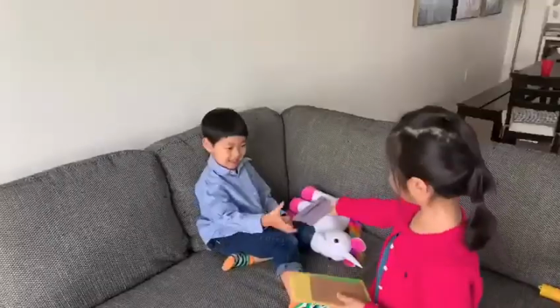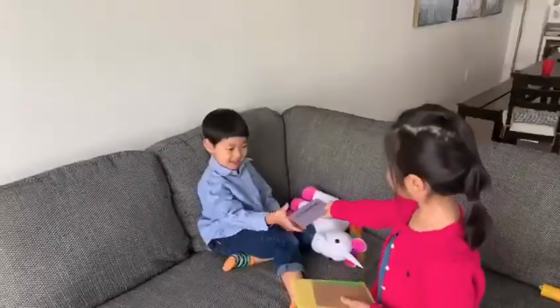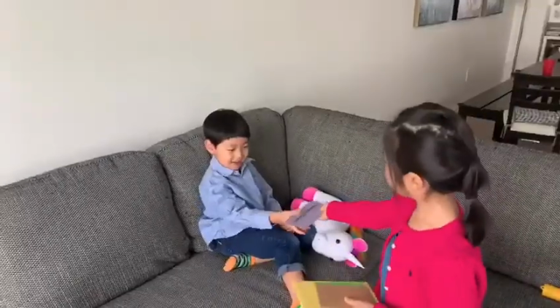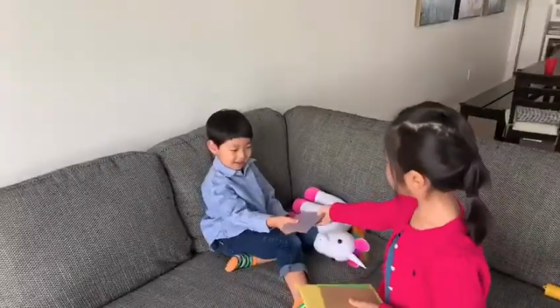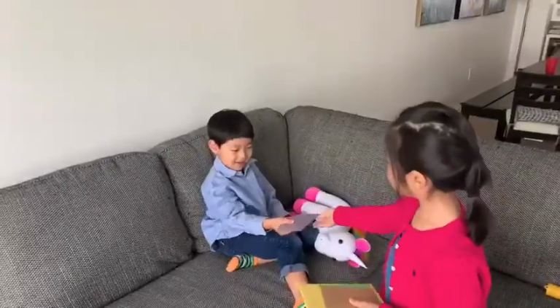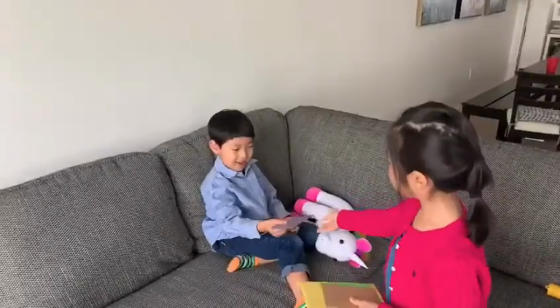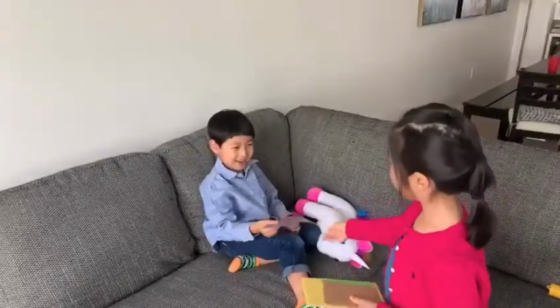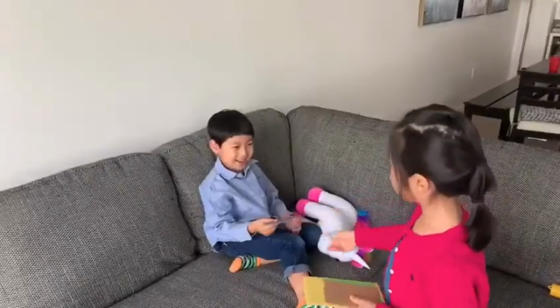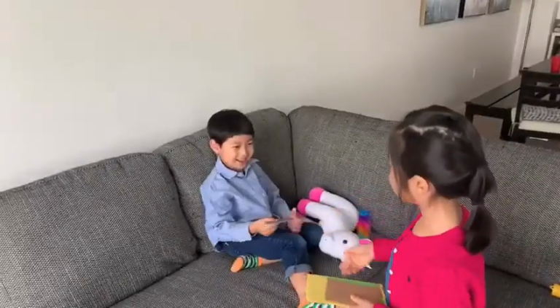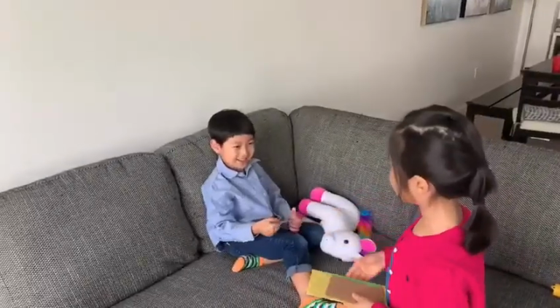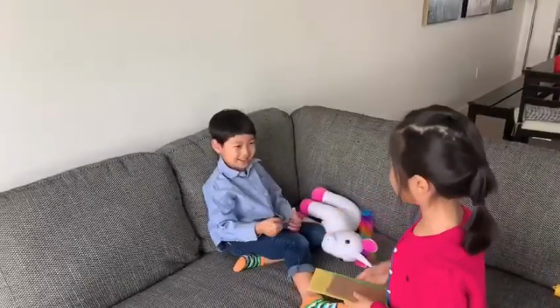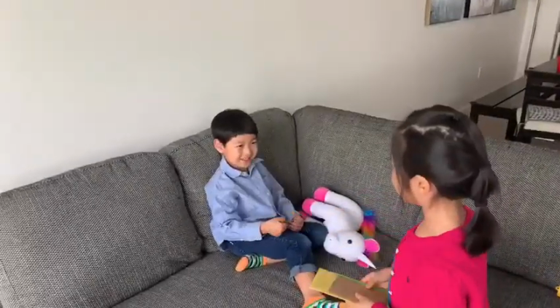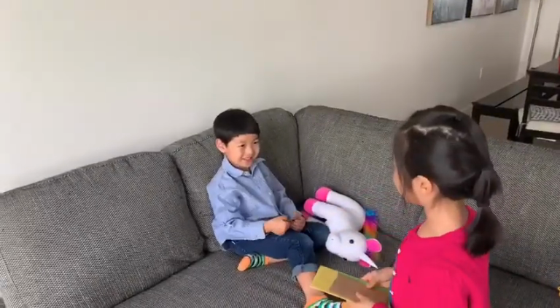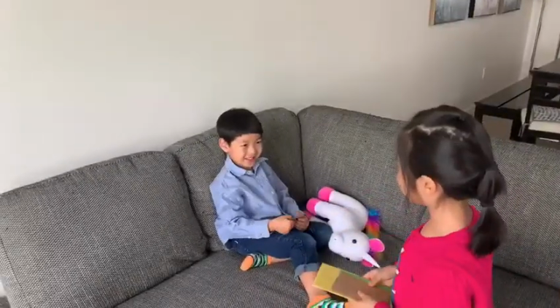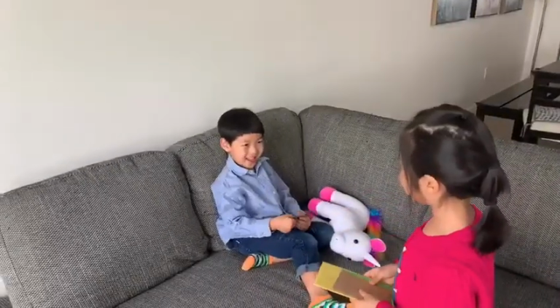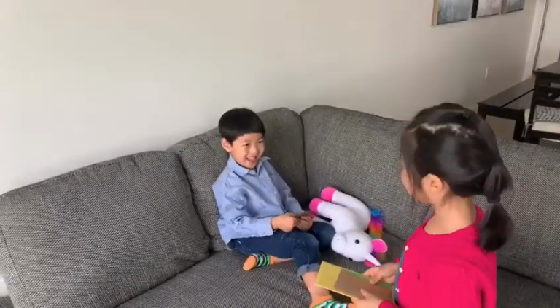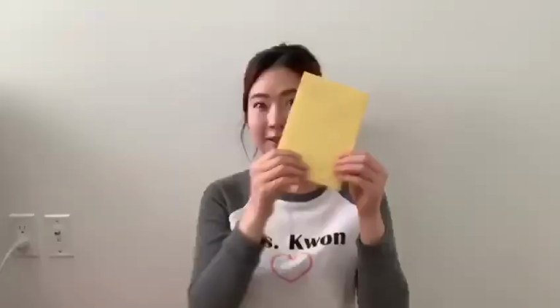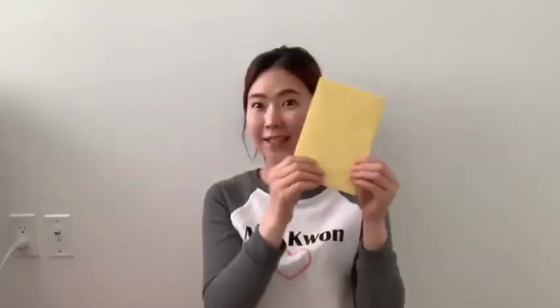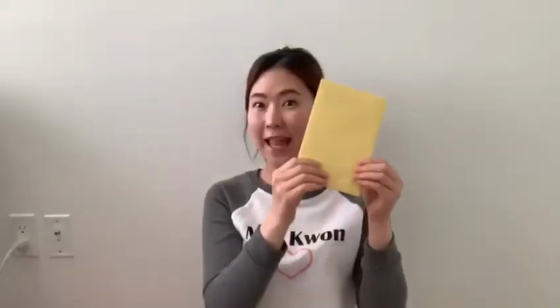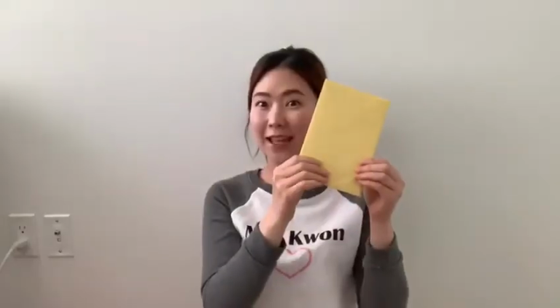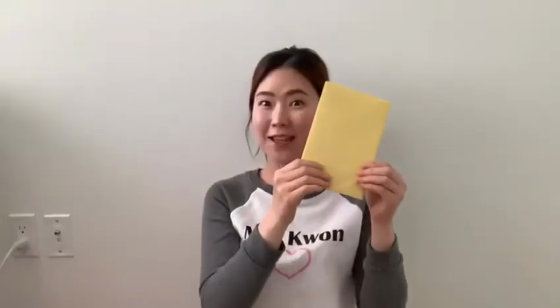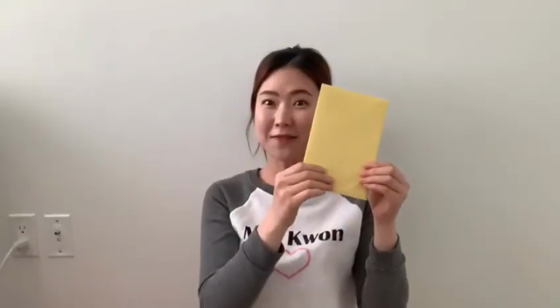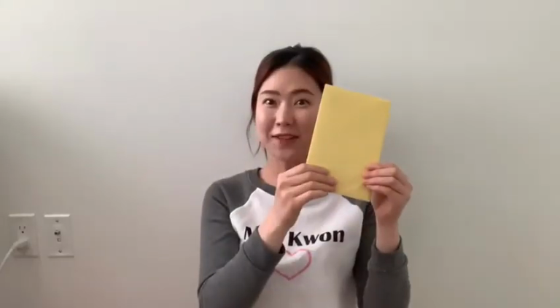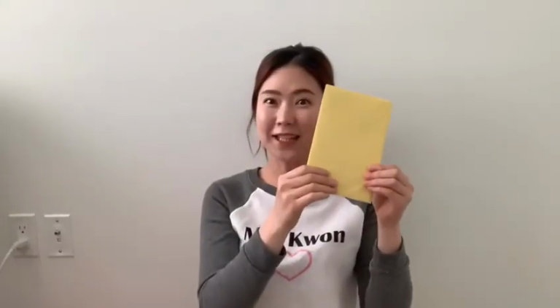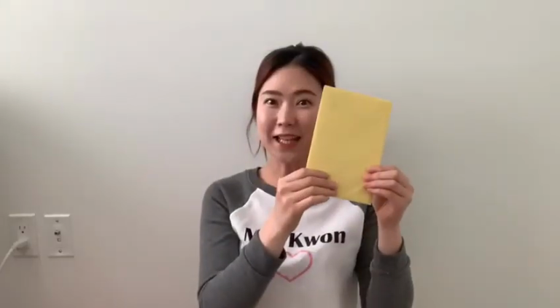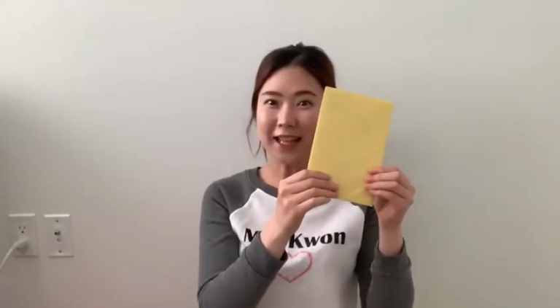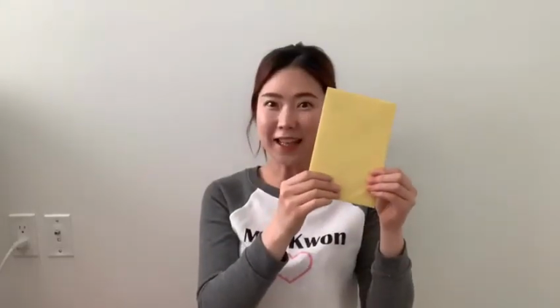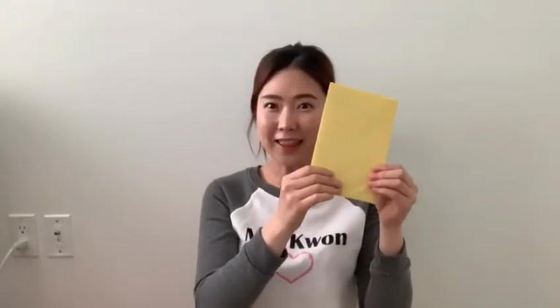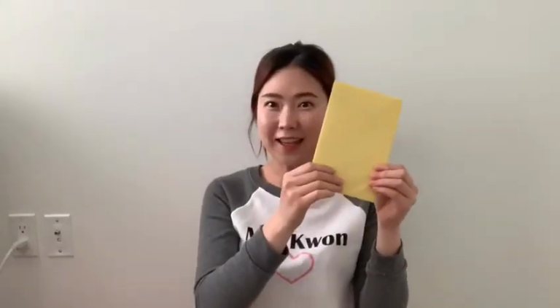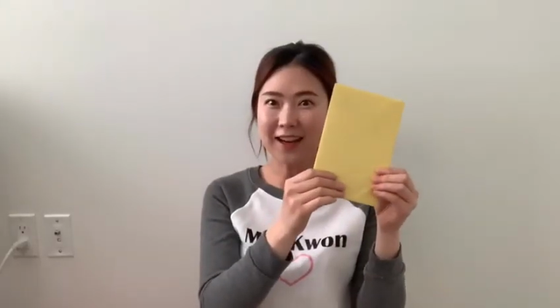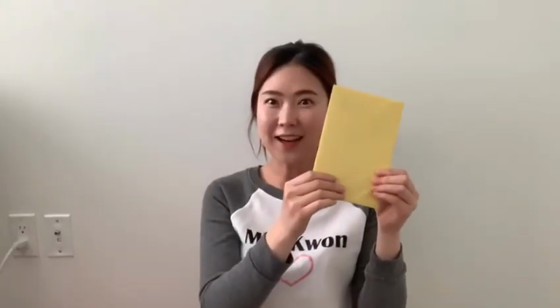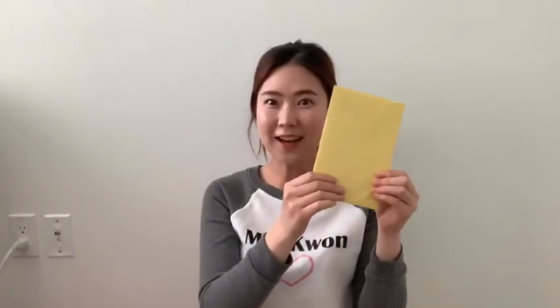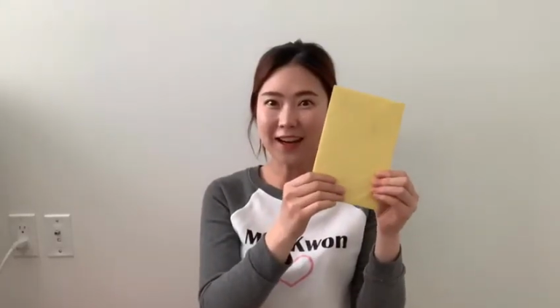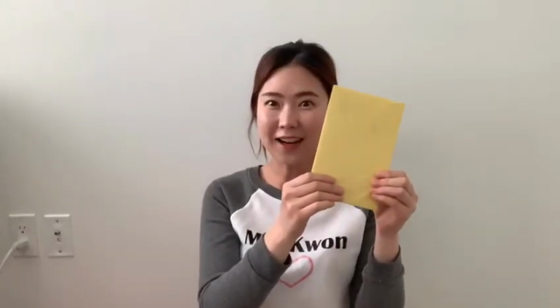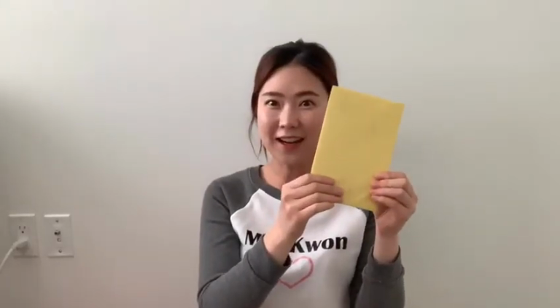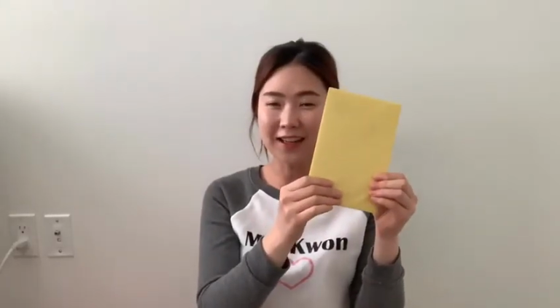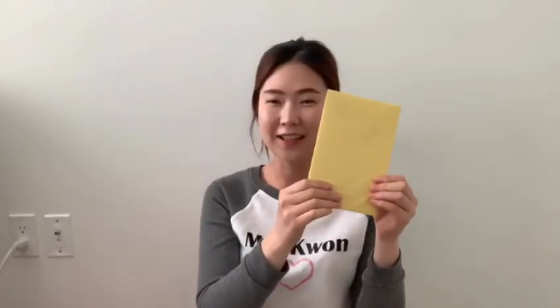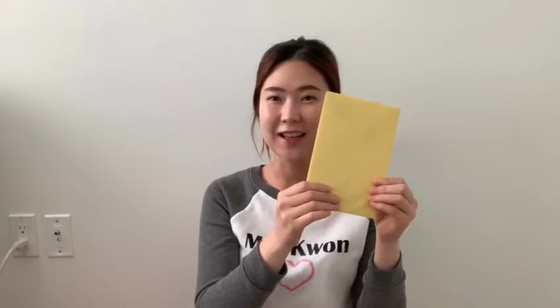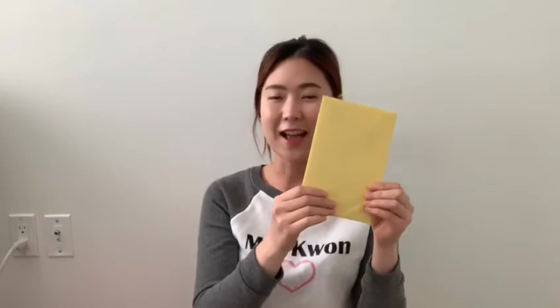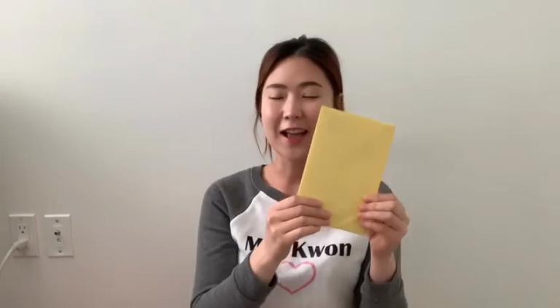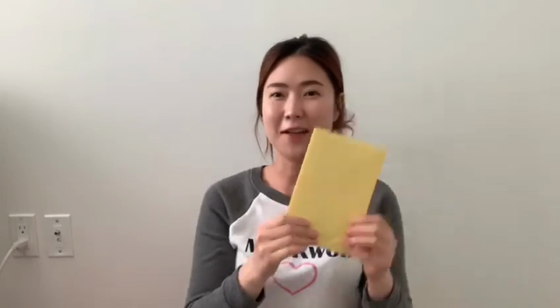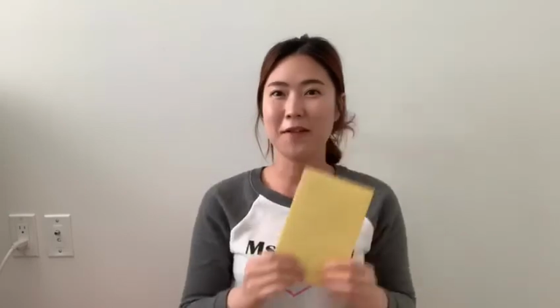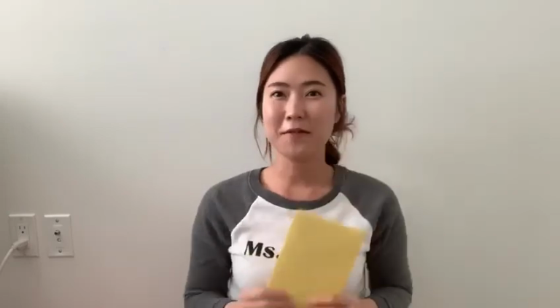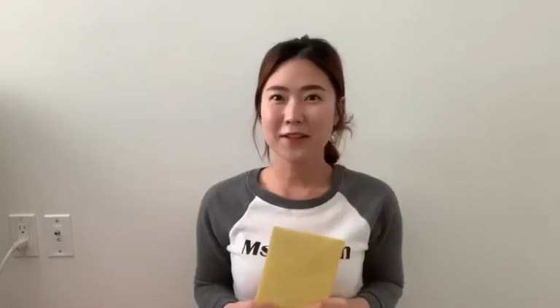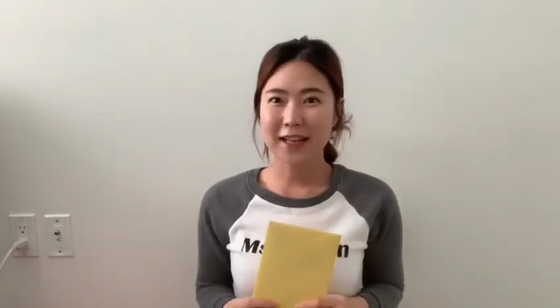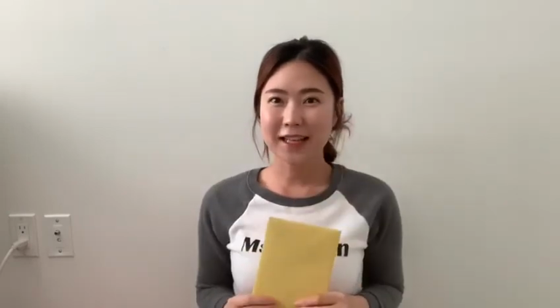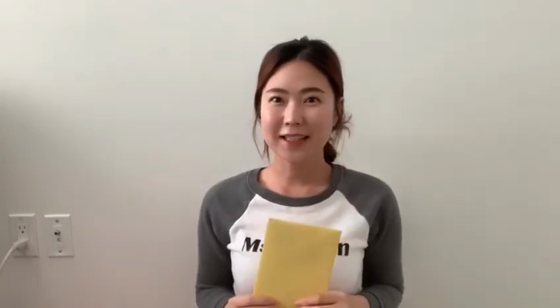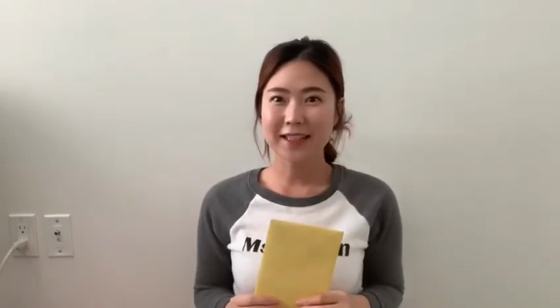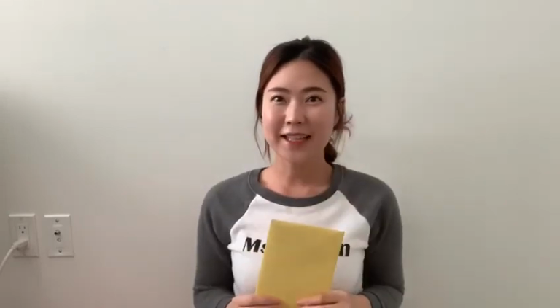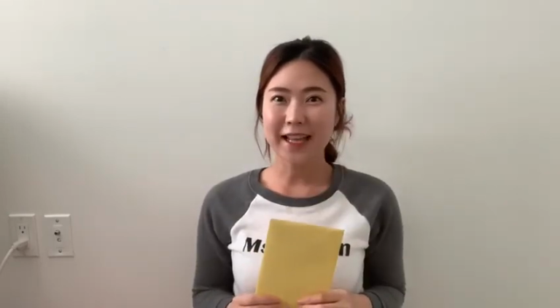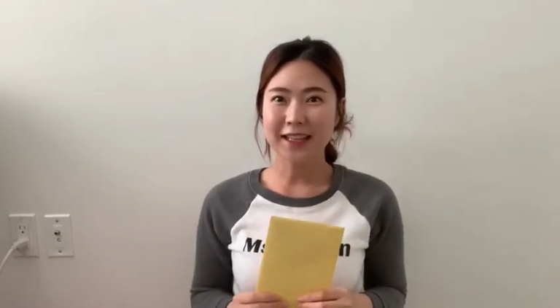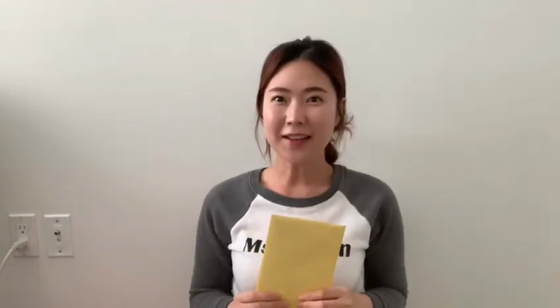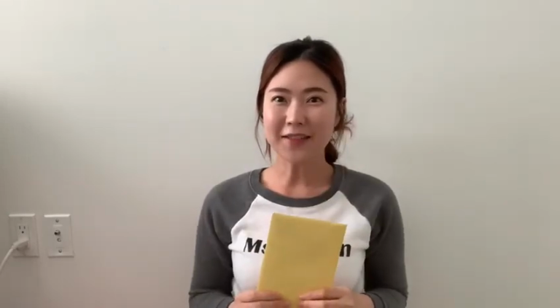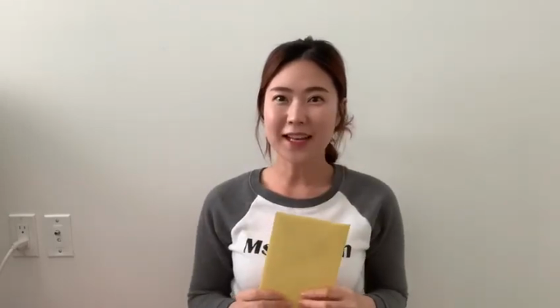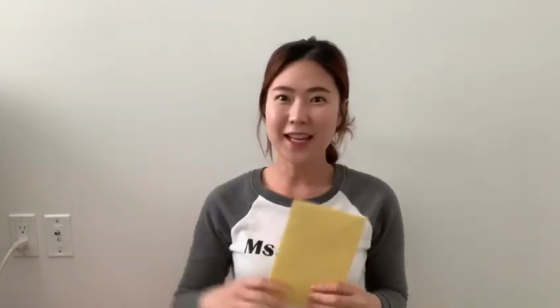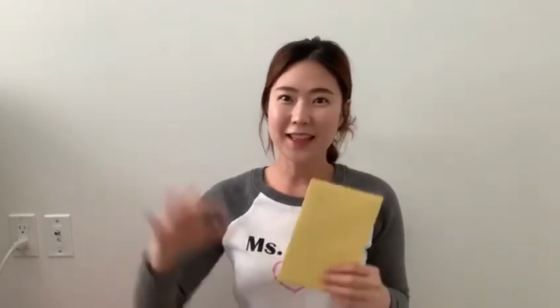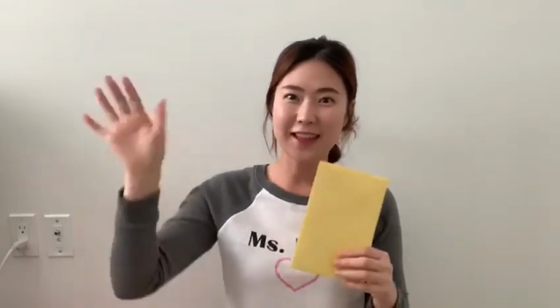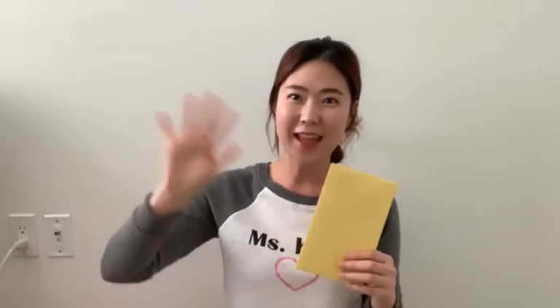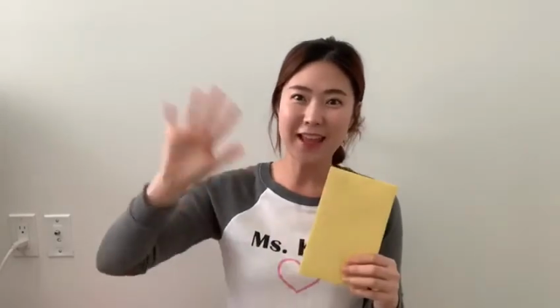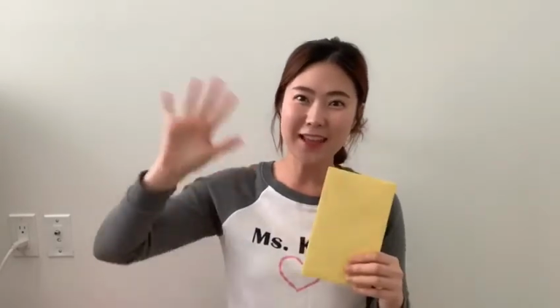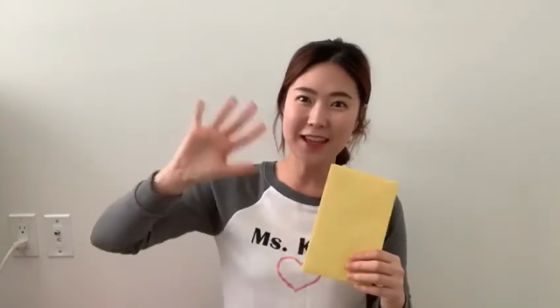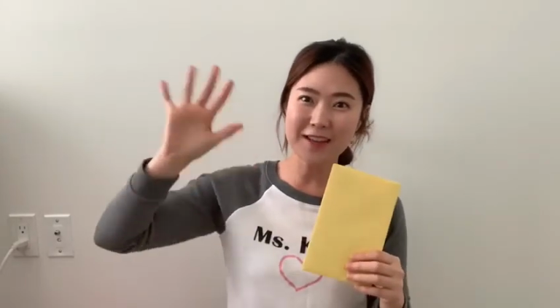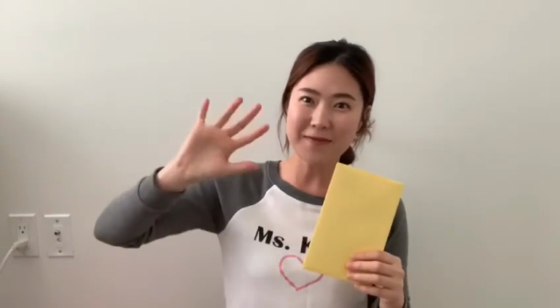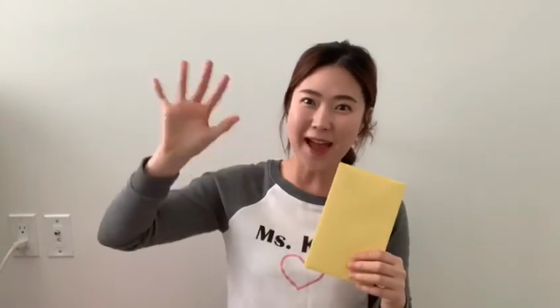Thank you. Thank you for the letter. I hope you like this activity. Thank you. Bye!